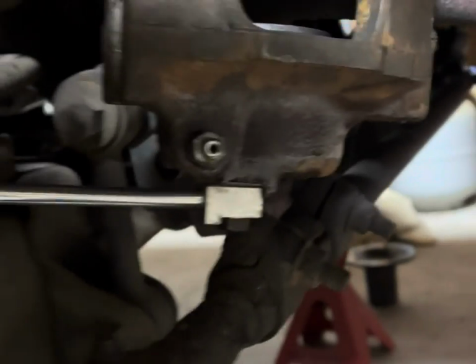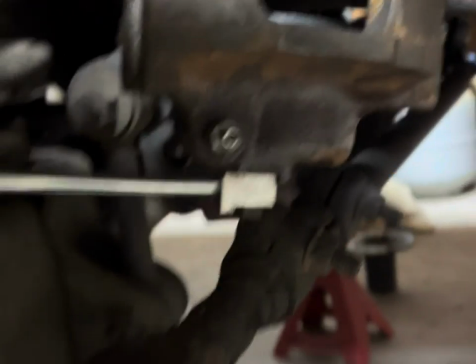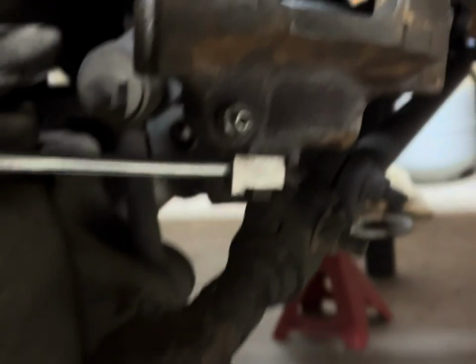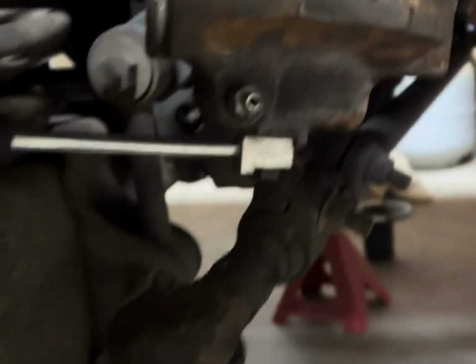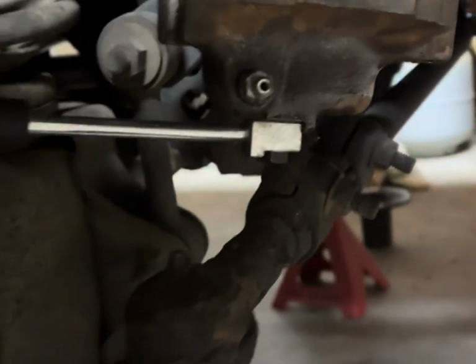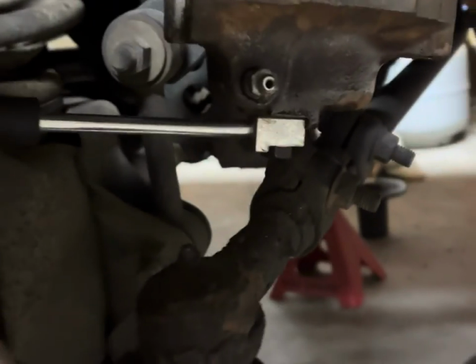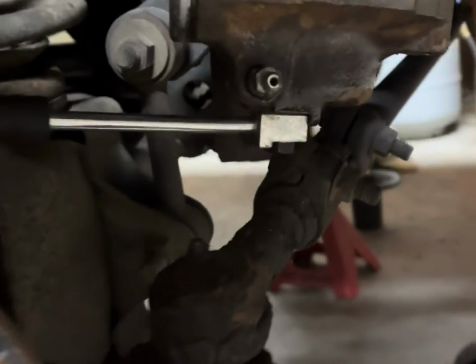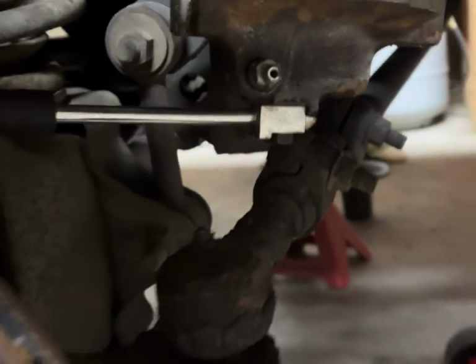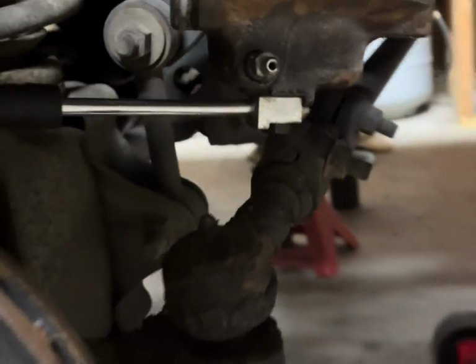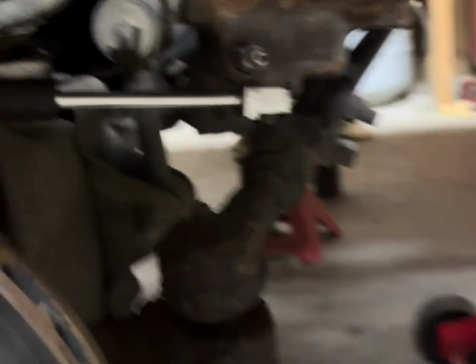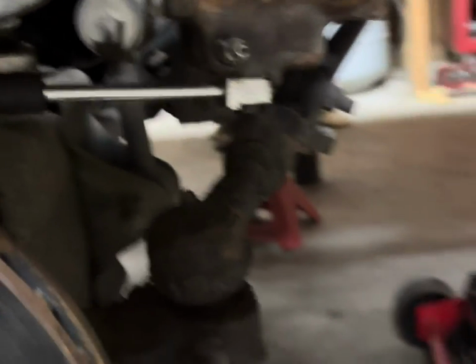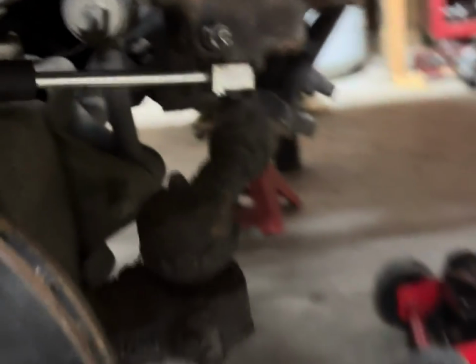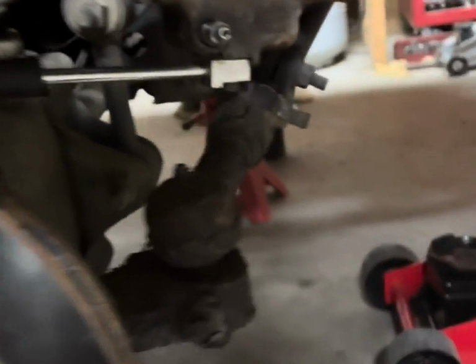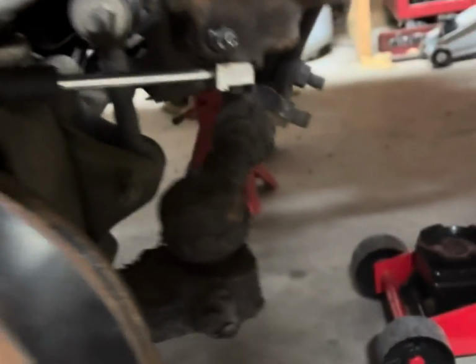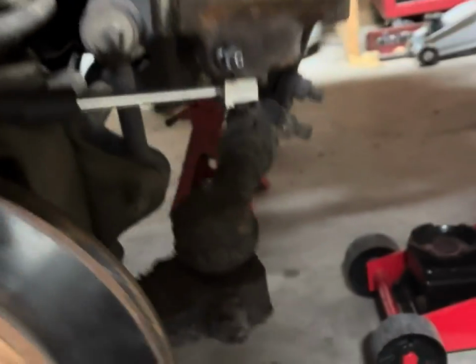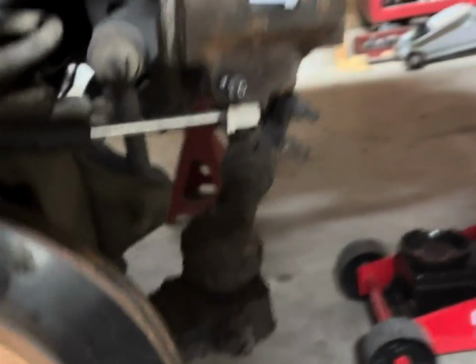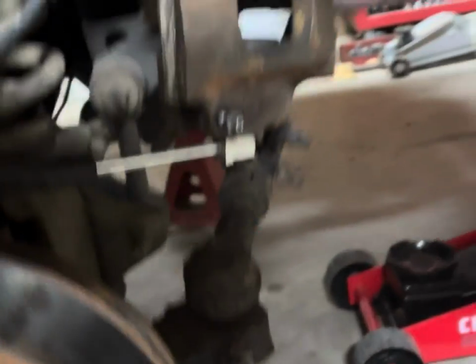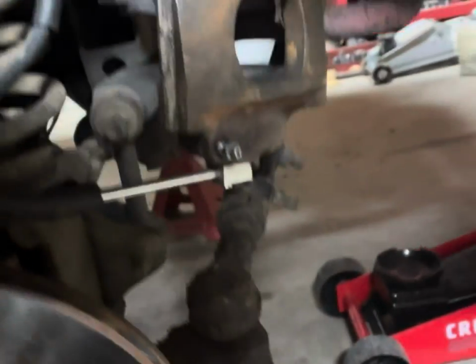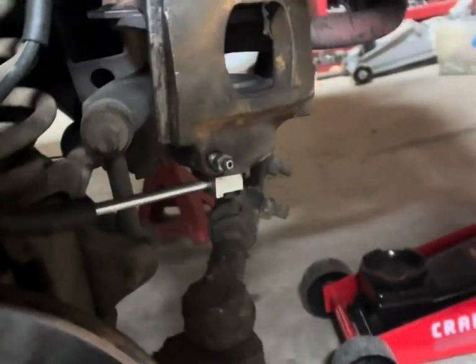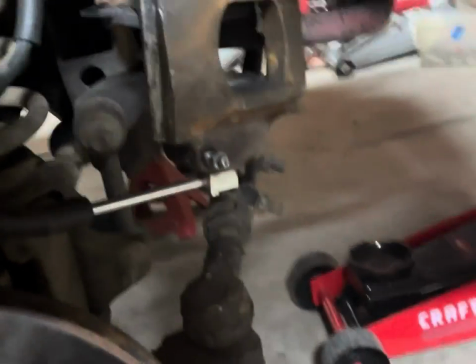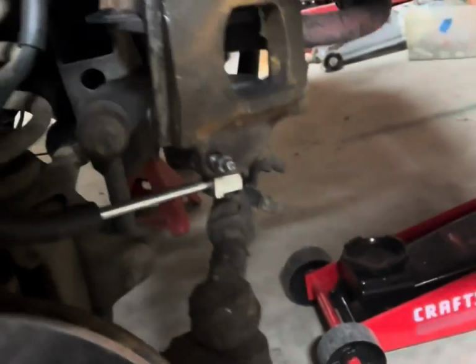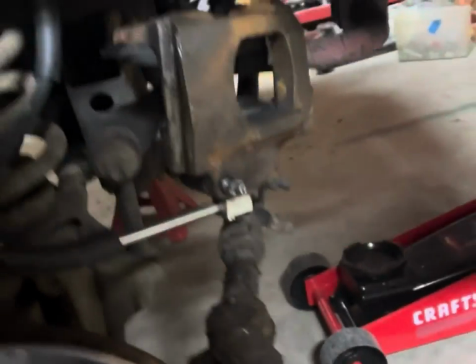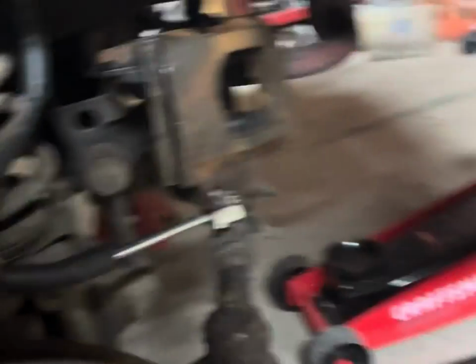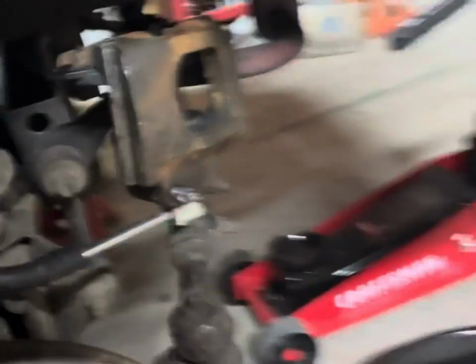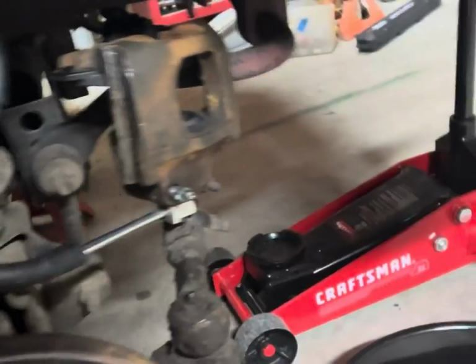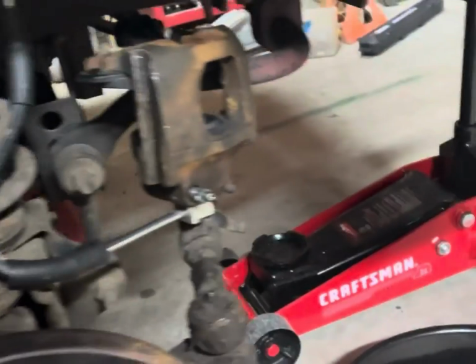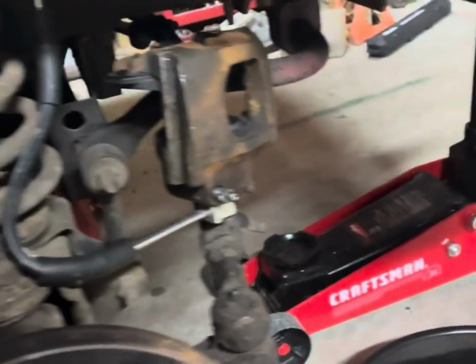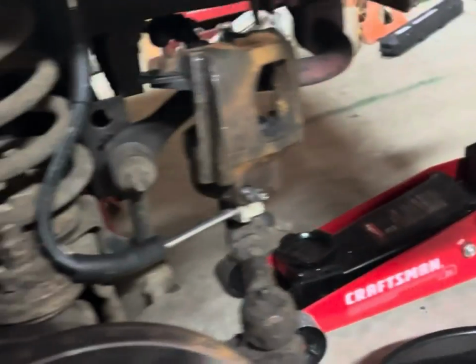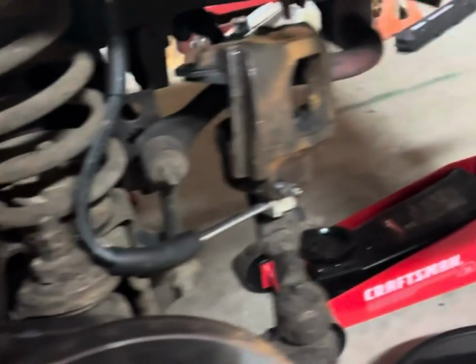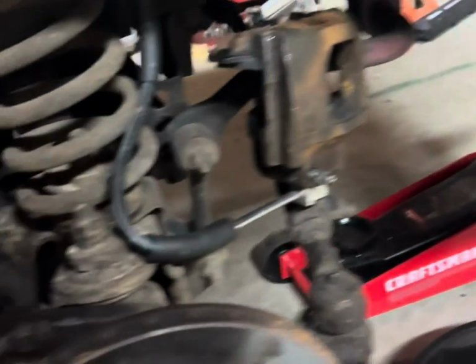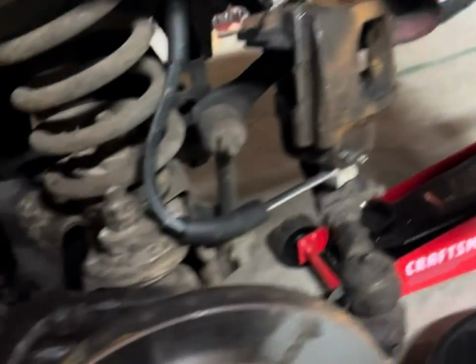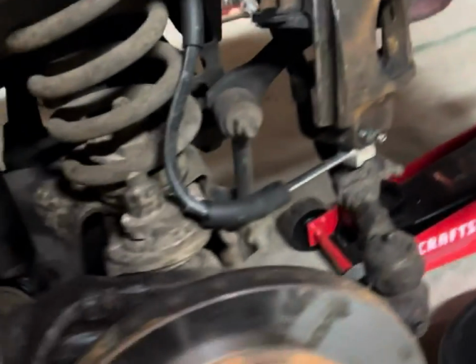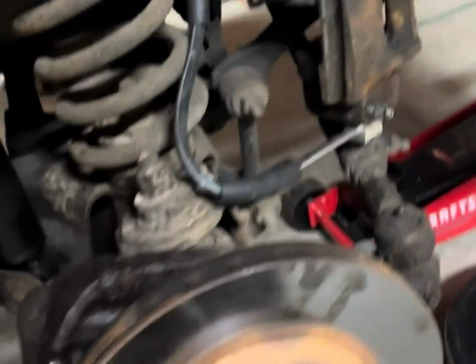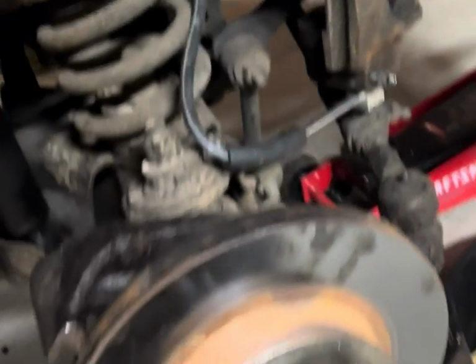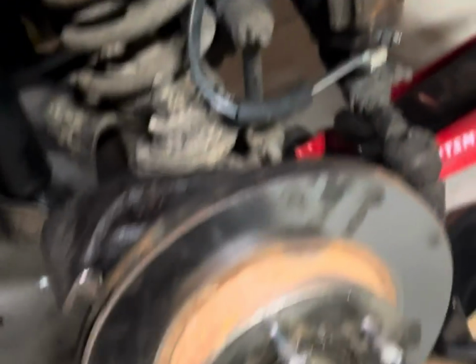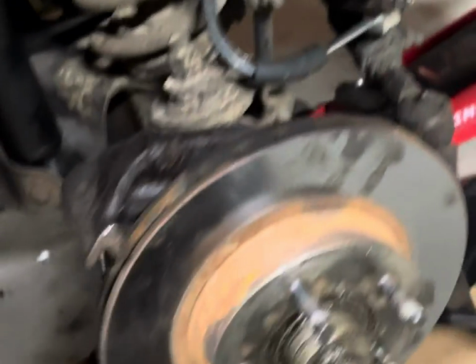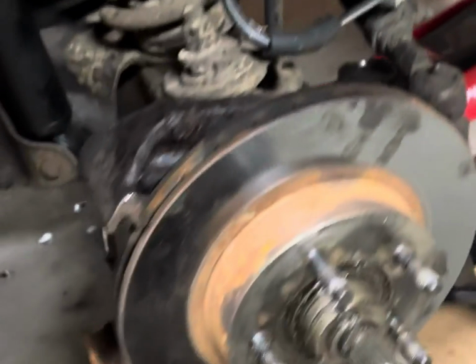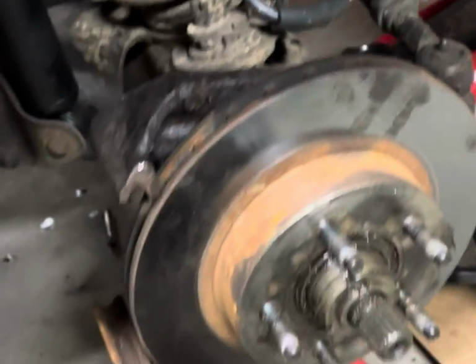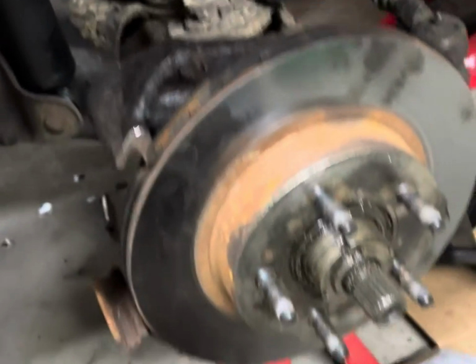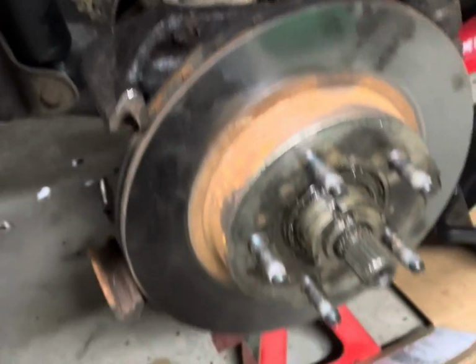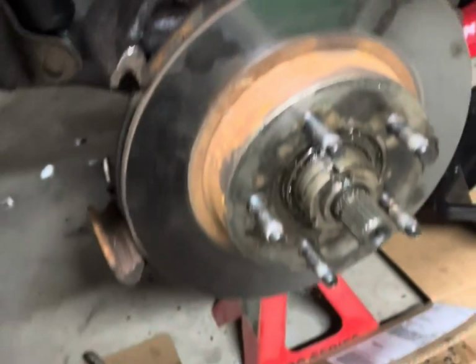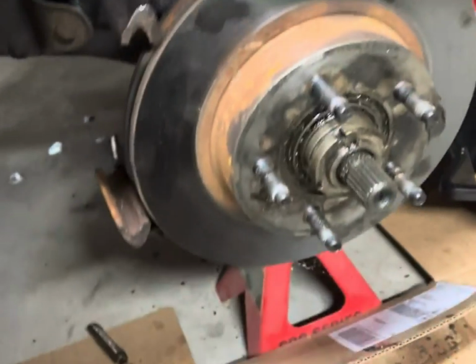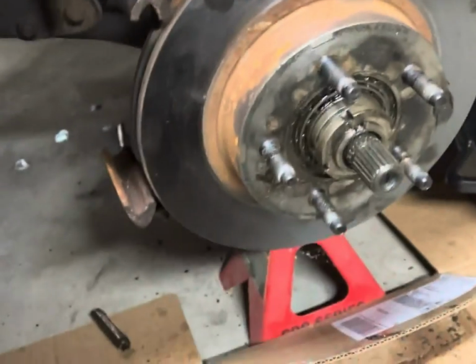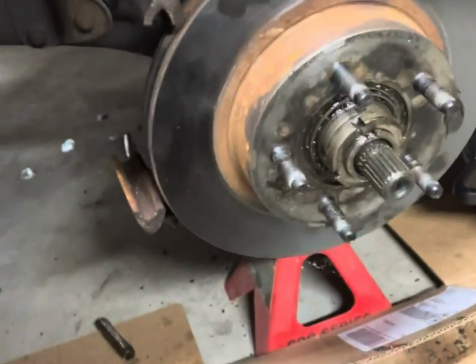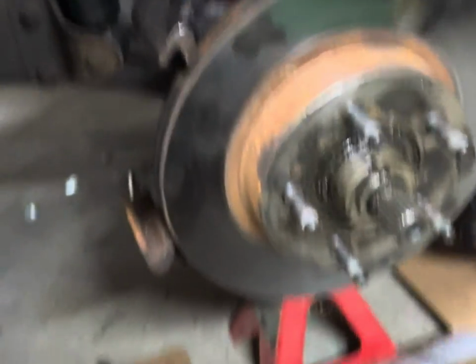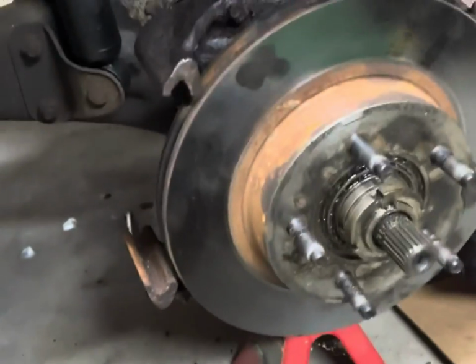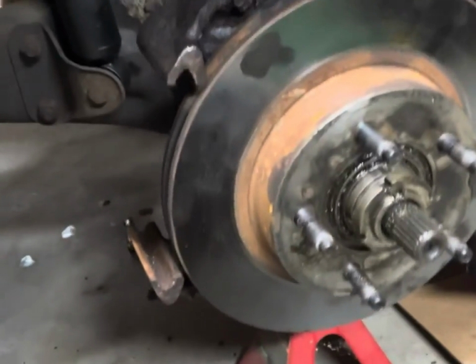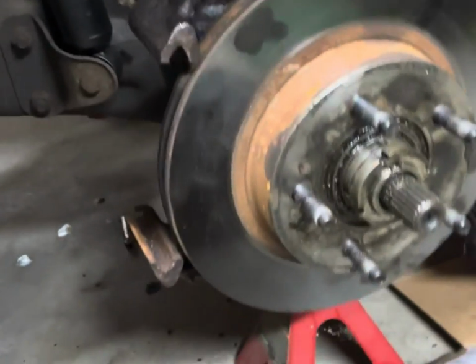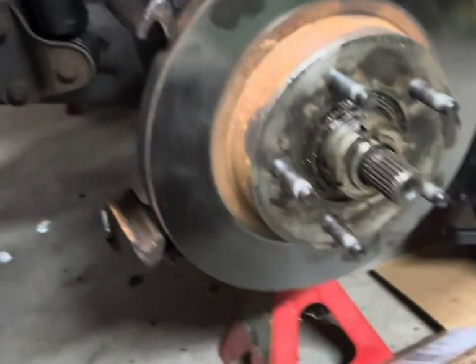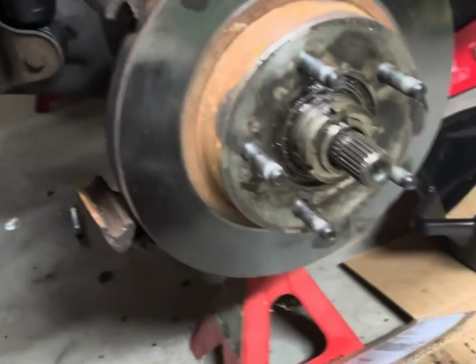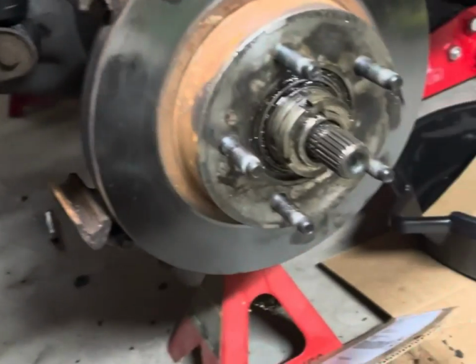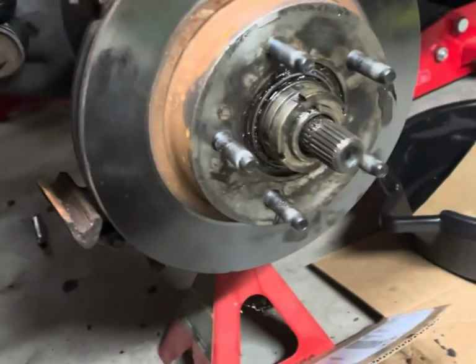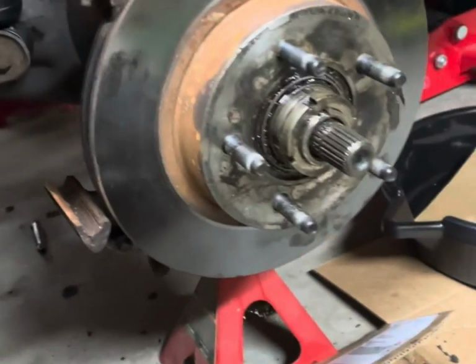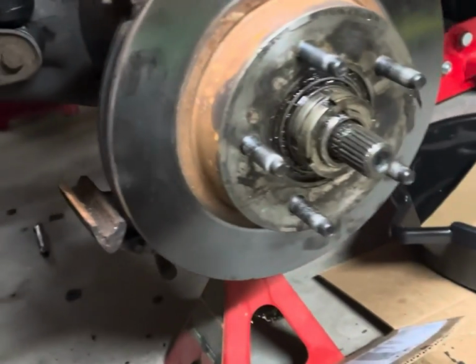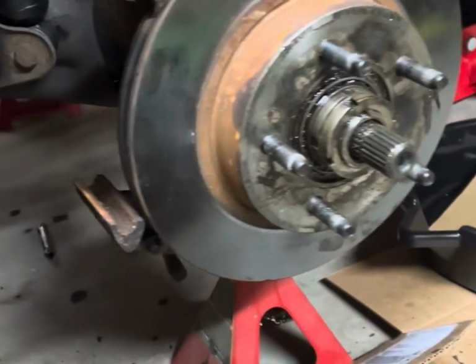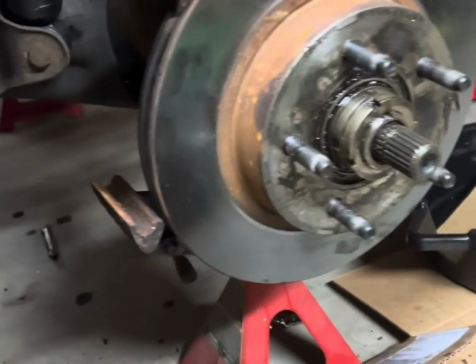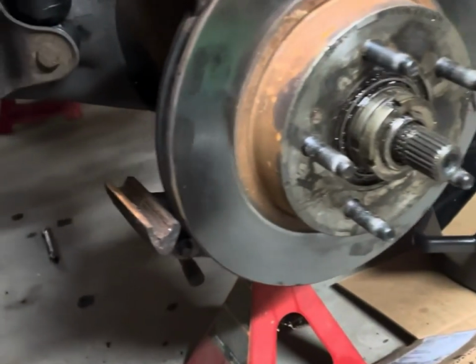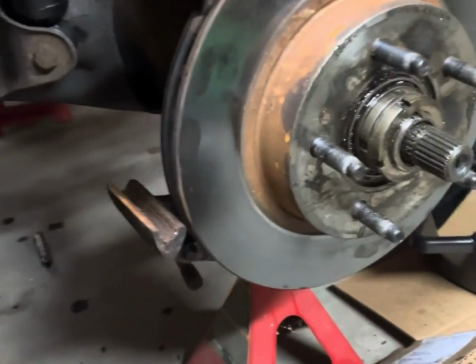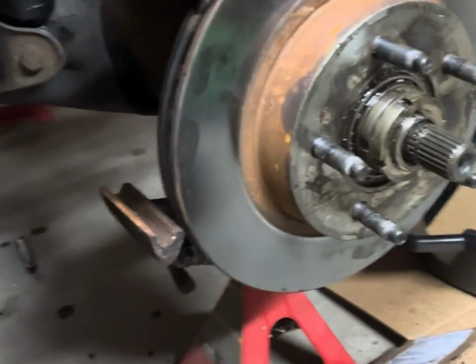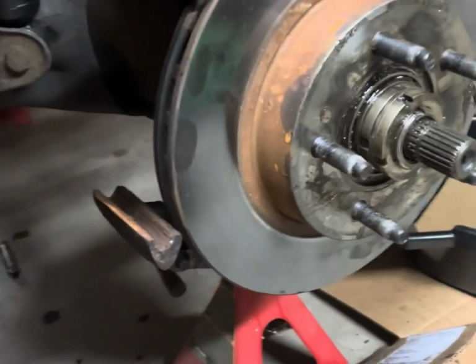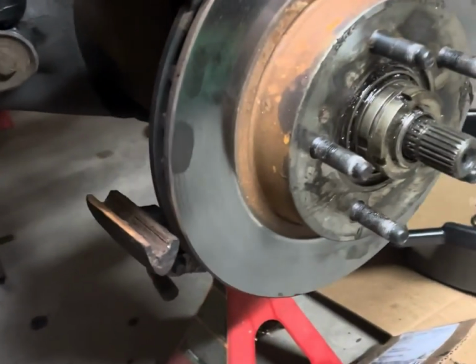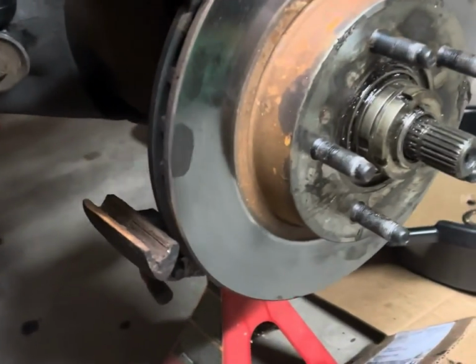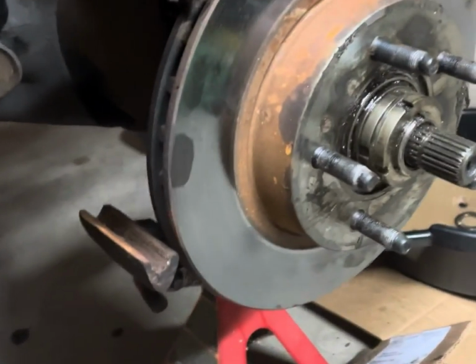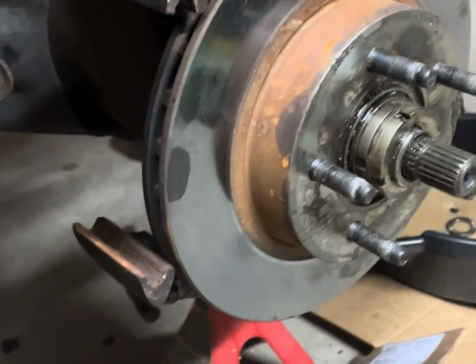So I might have to get some sway bar mounts. It would be nice just to get a new sway bar. That's where we're at for today.